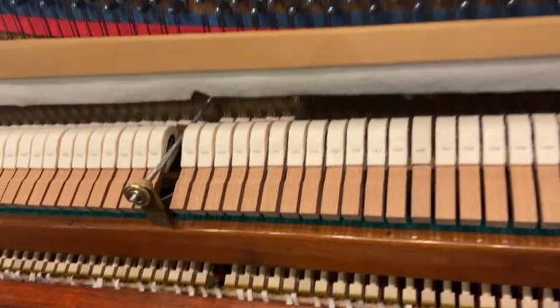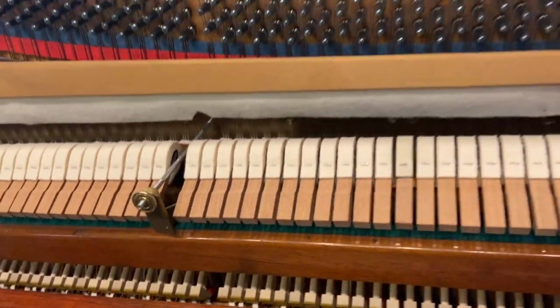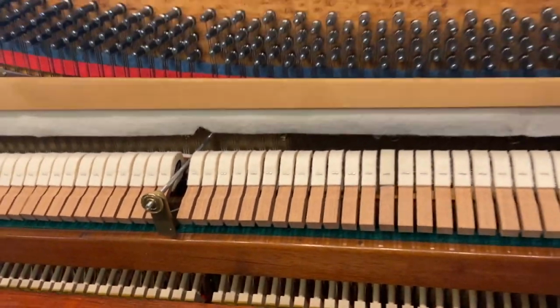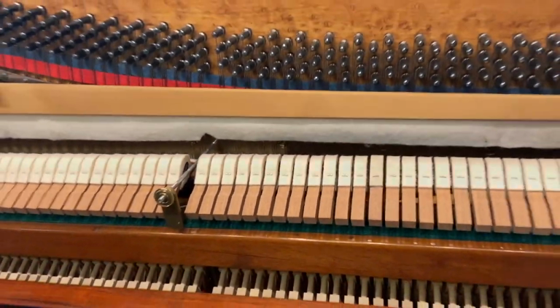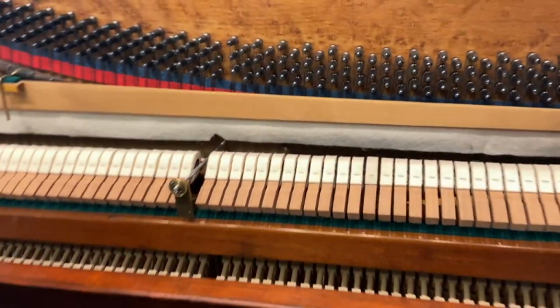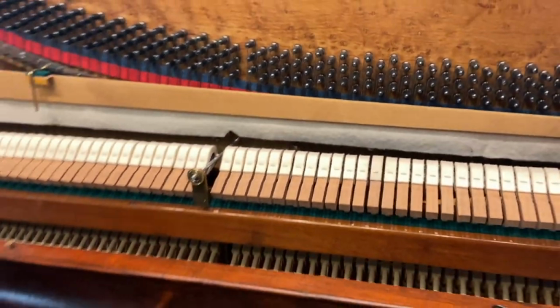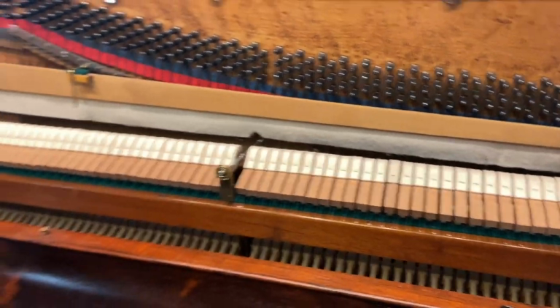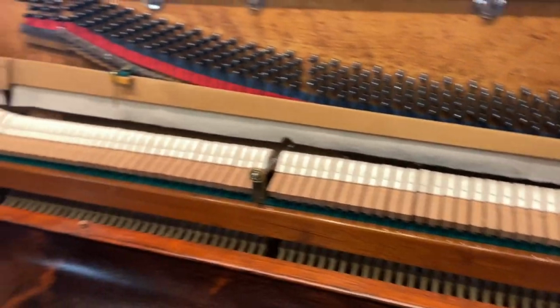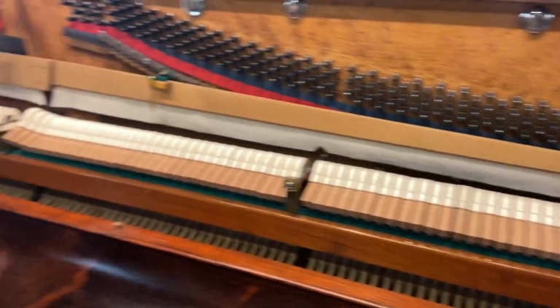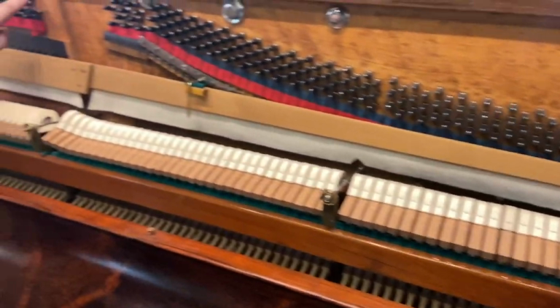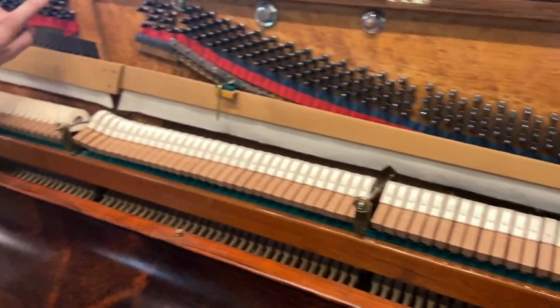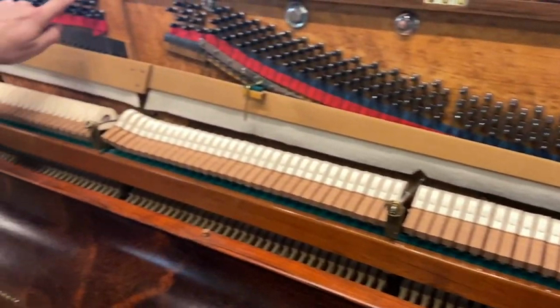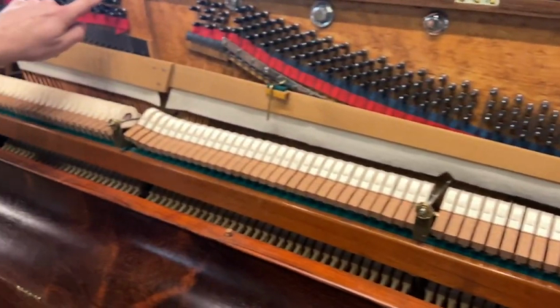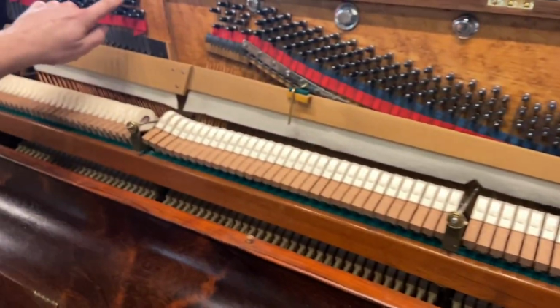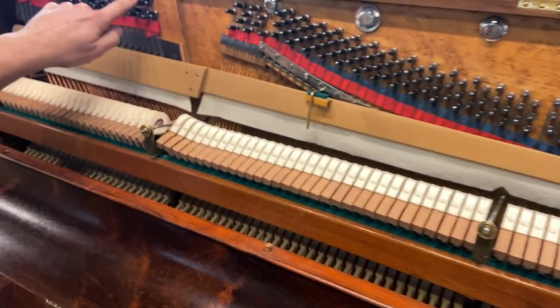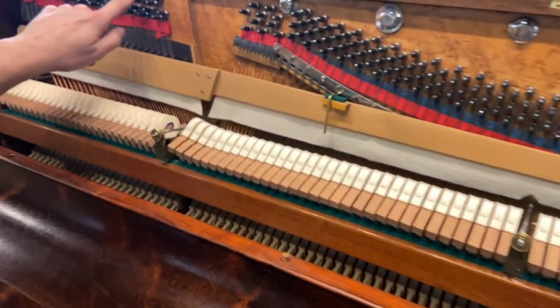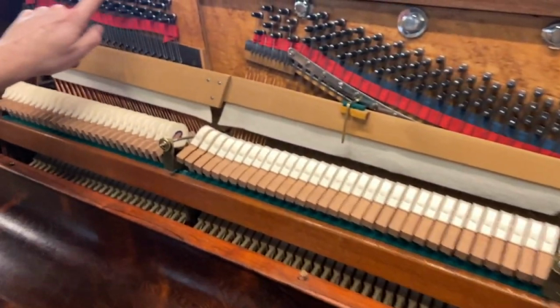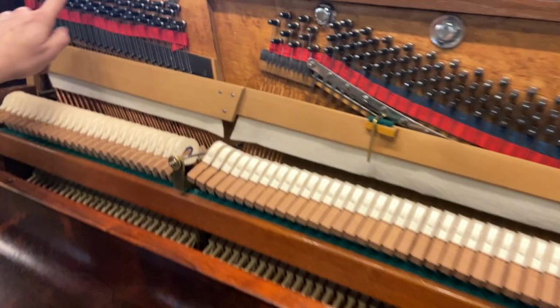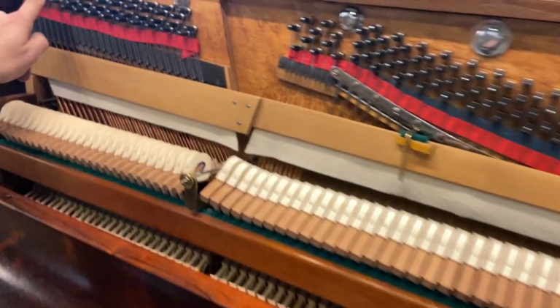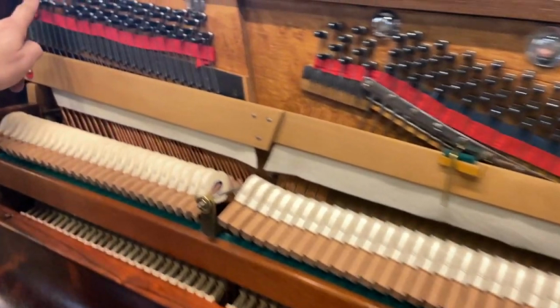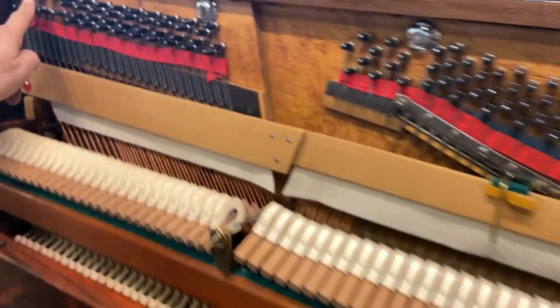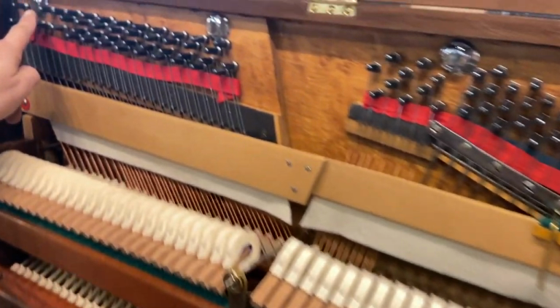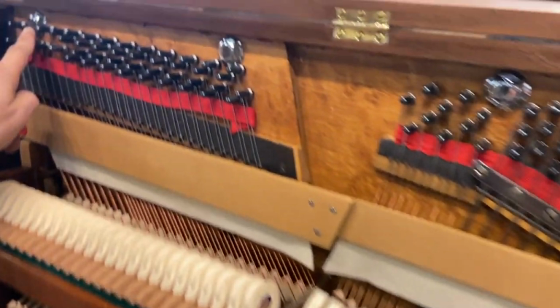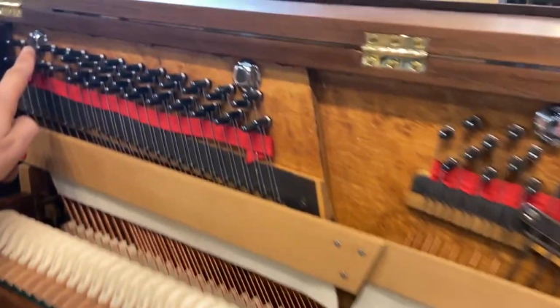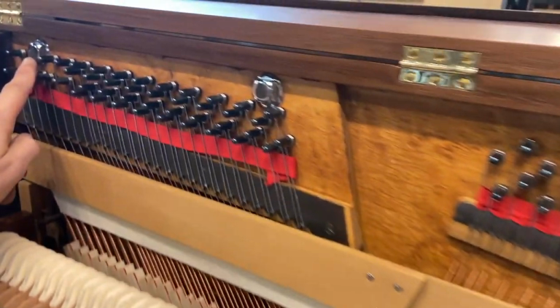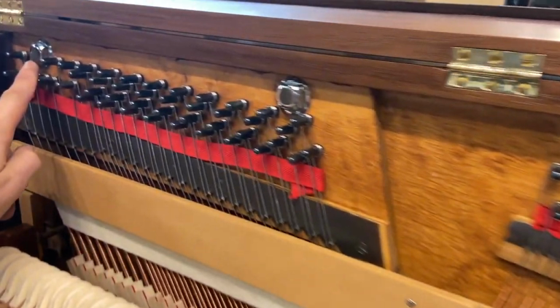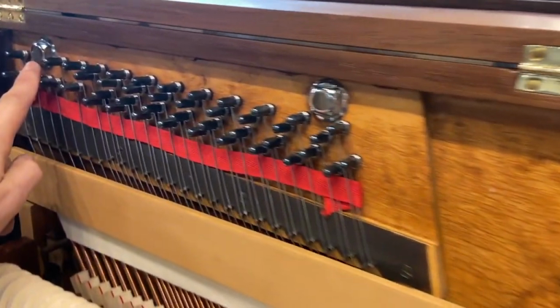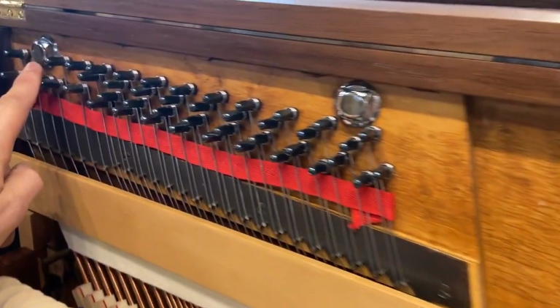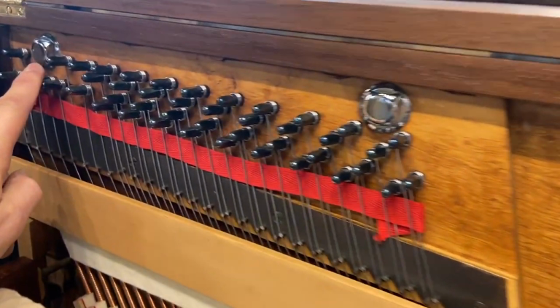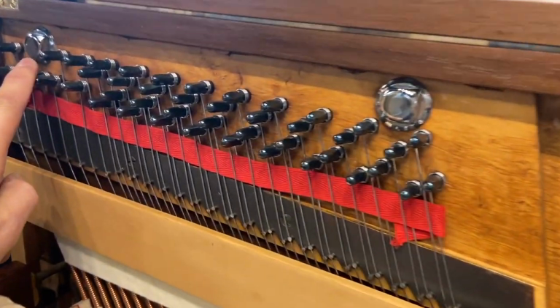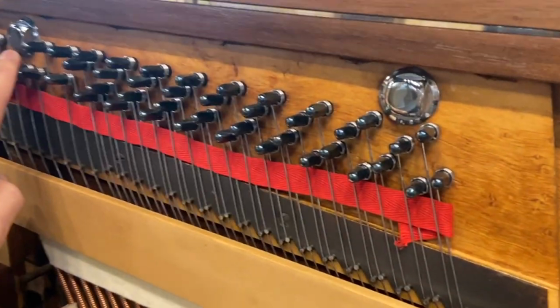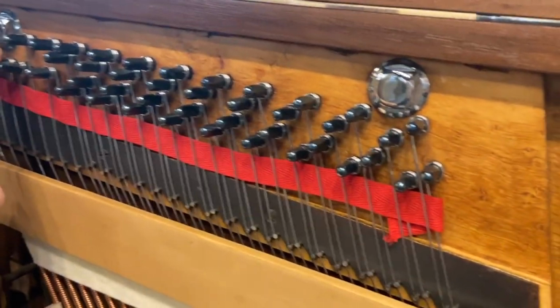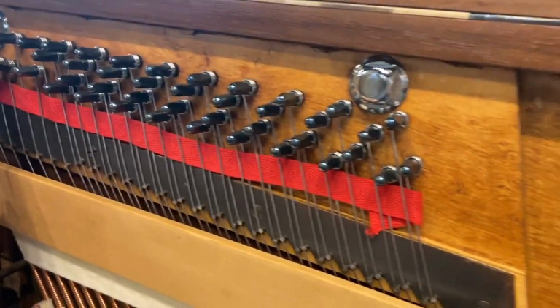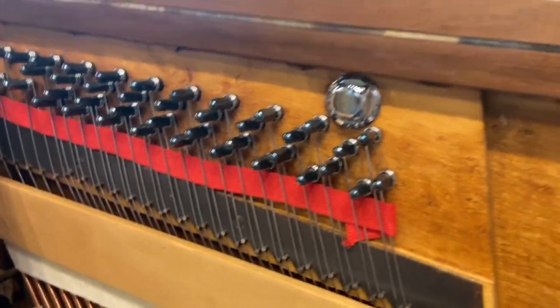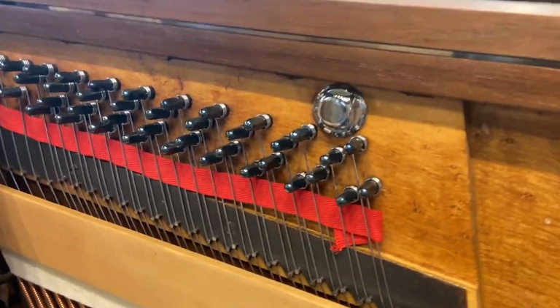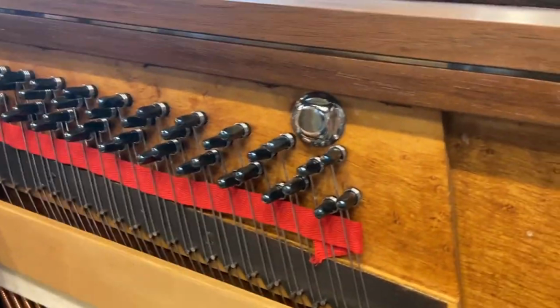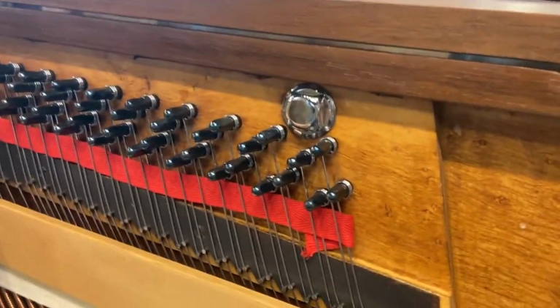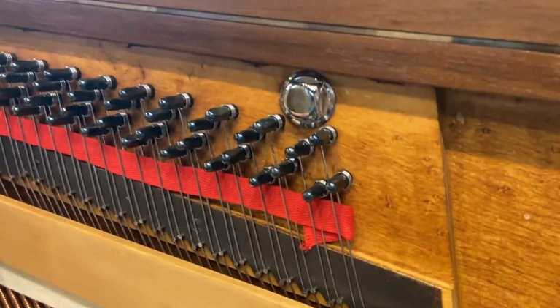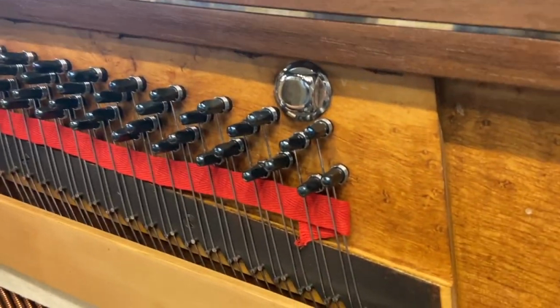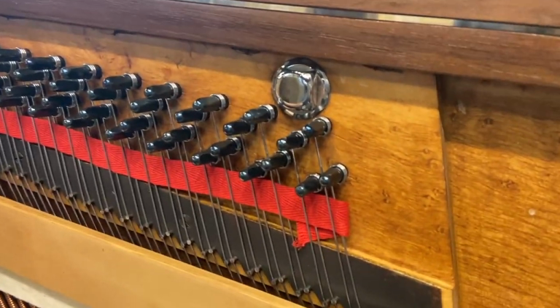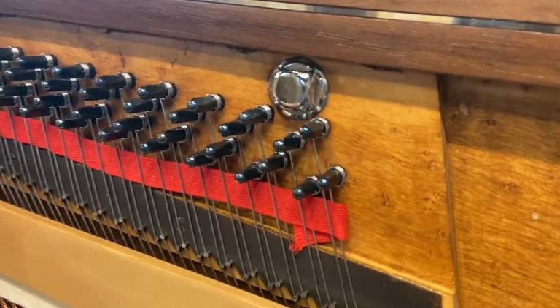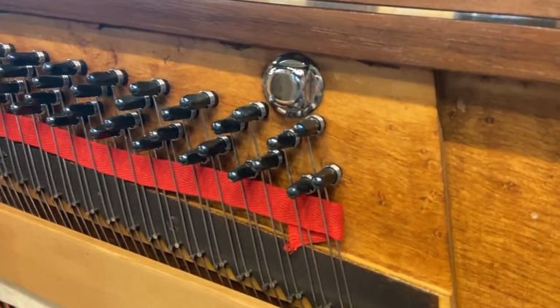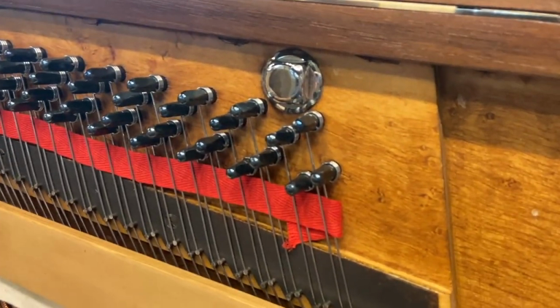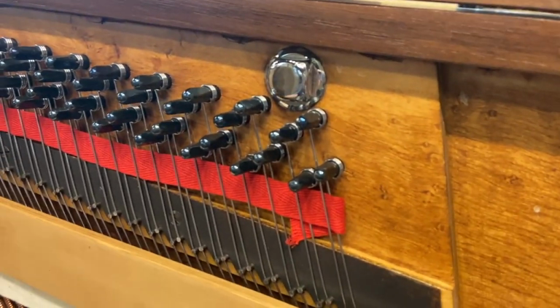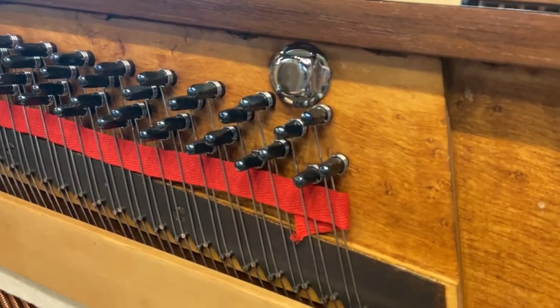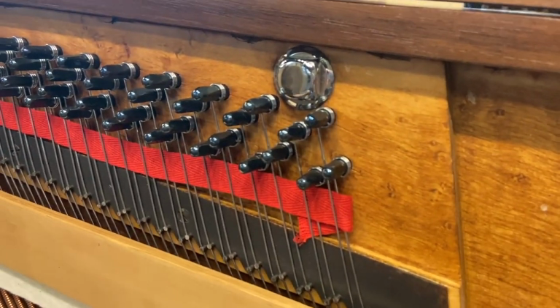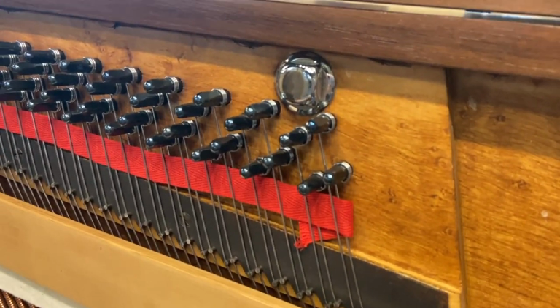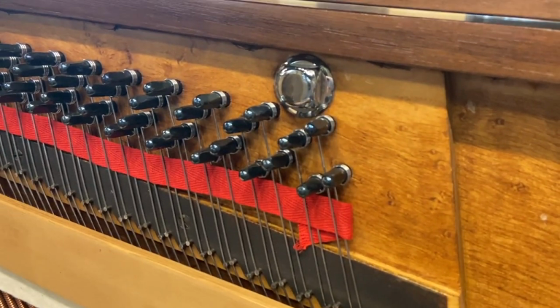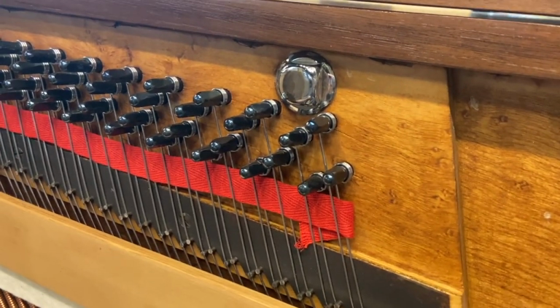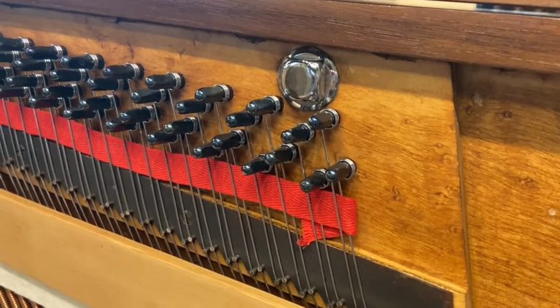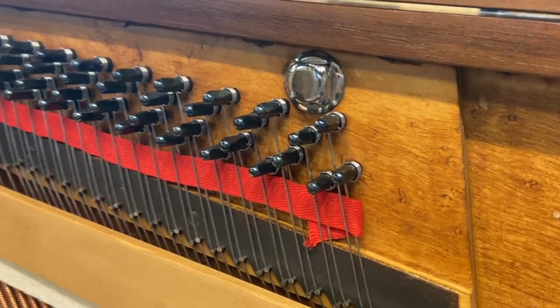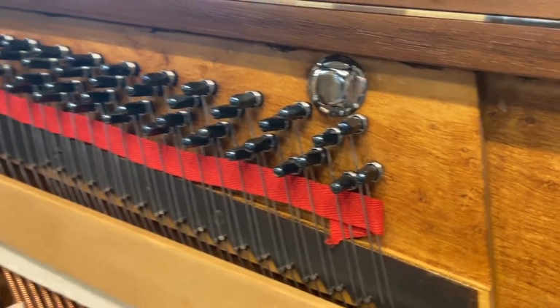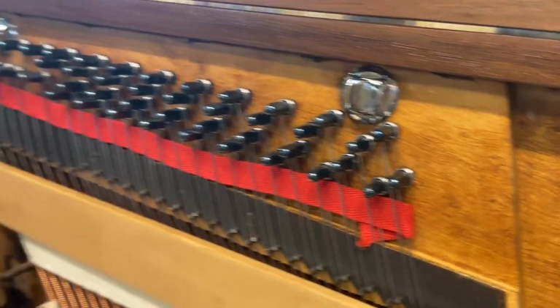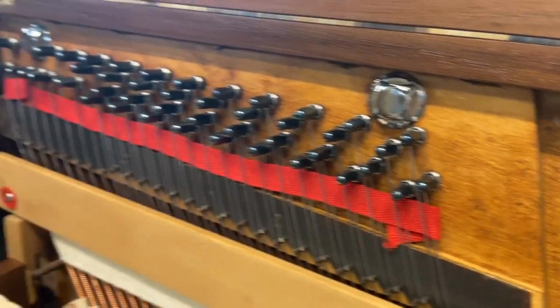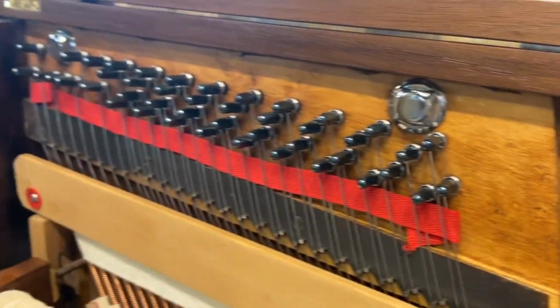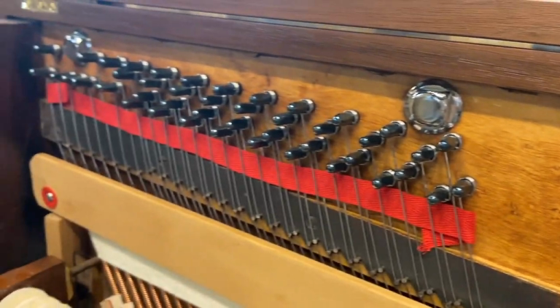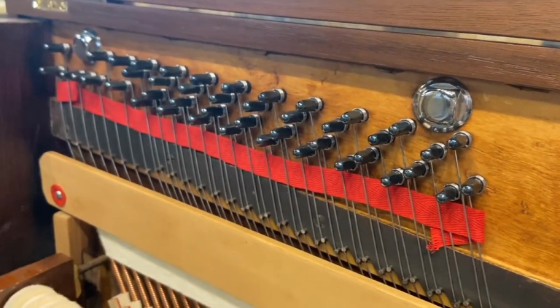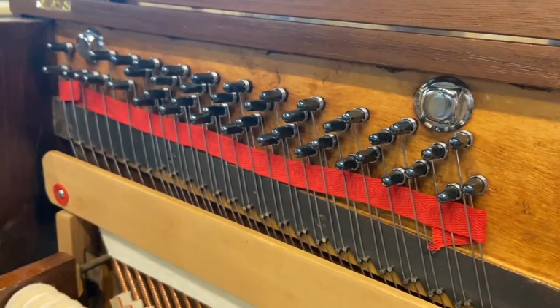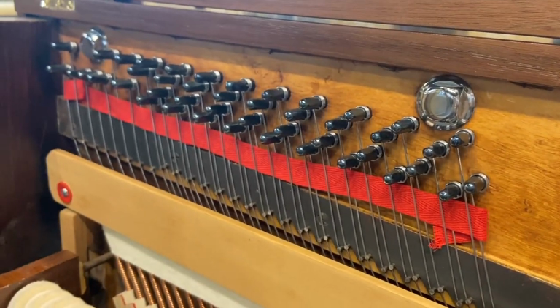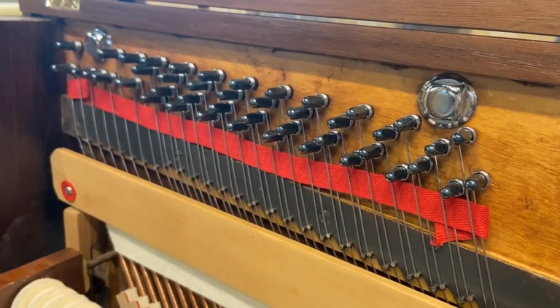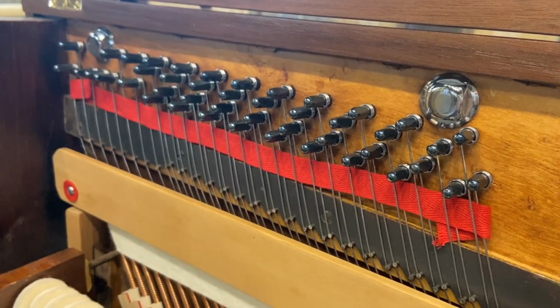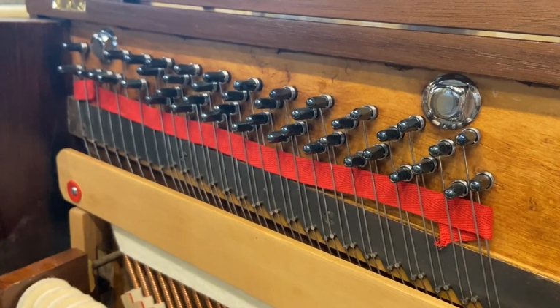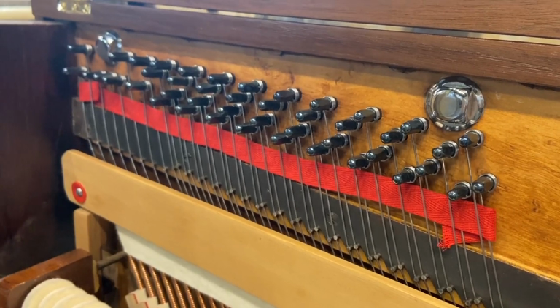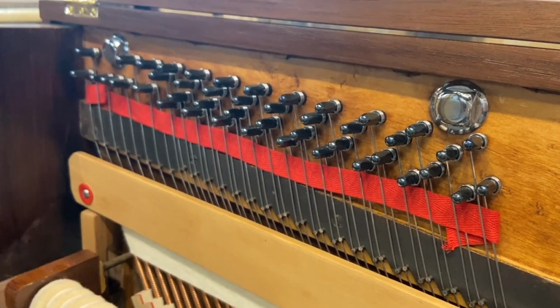These are original, but they've been polished extensively.